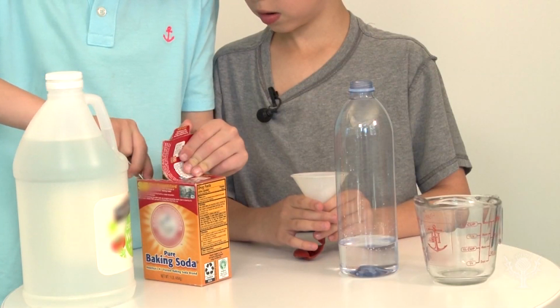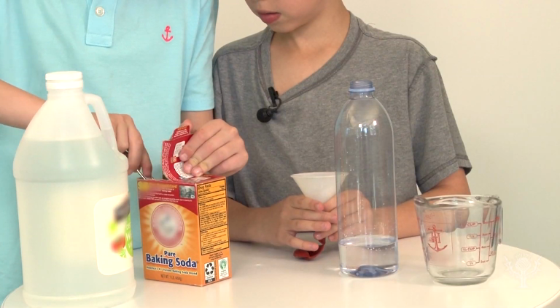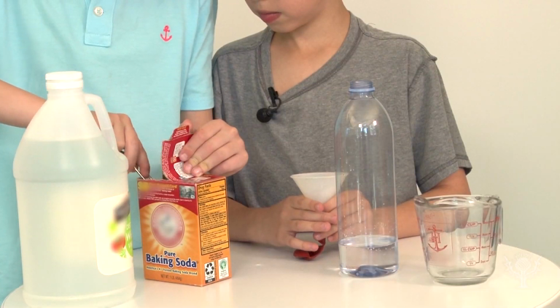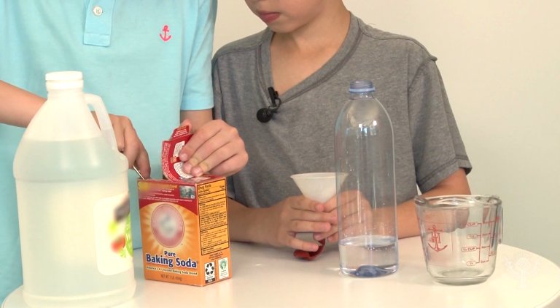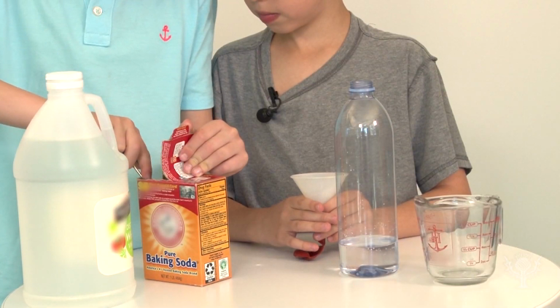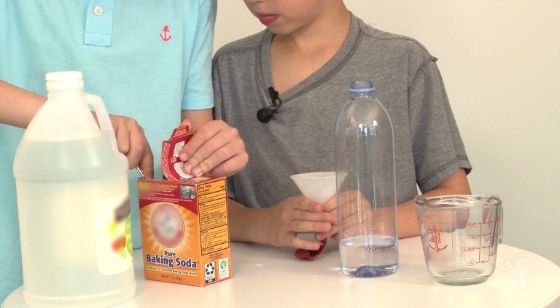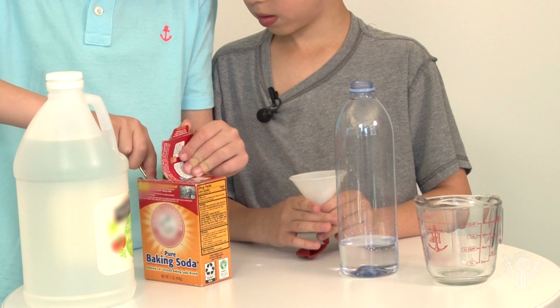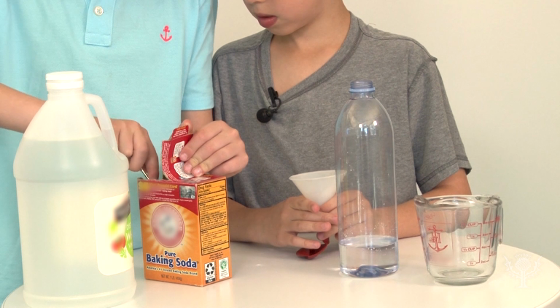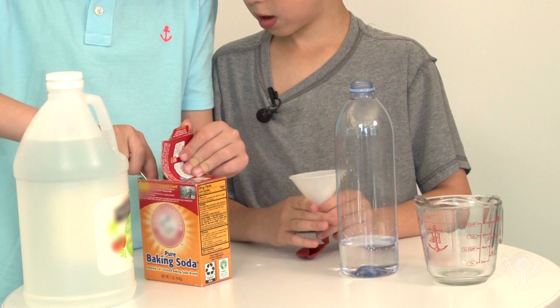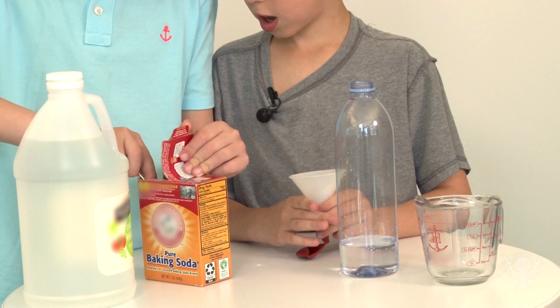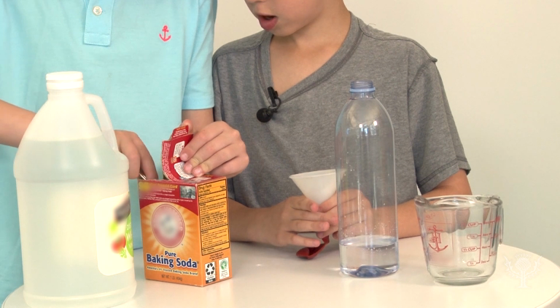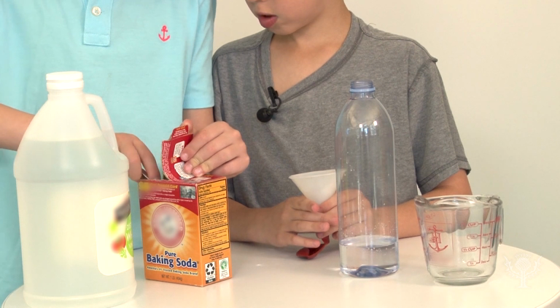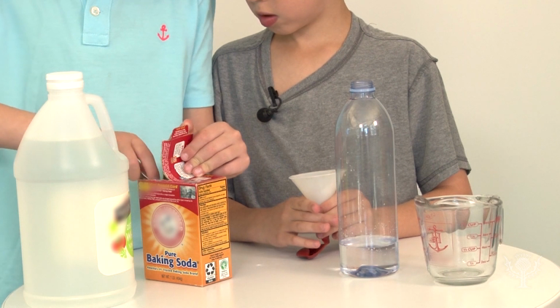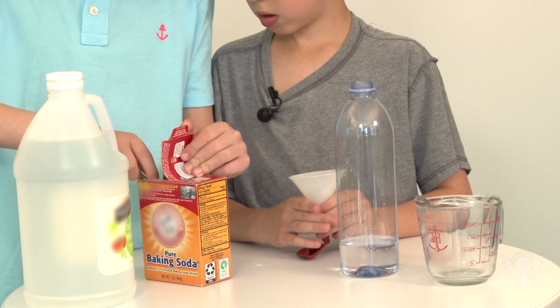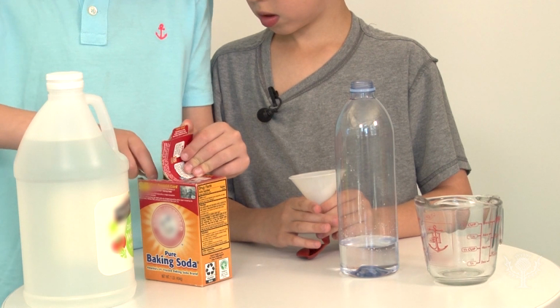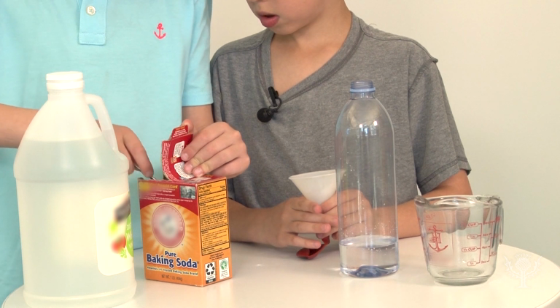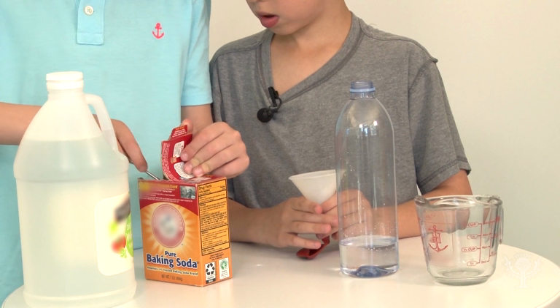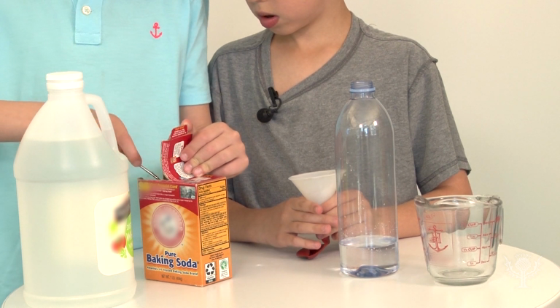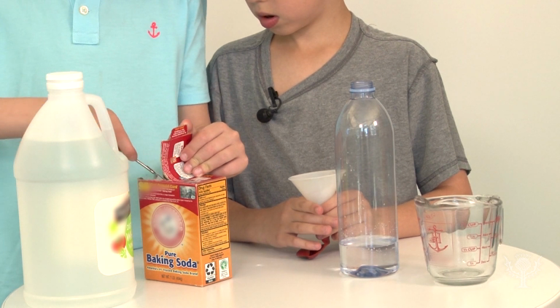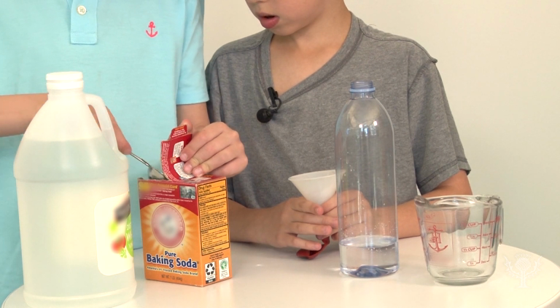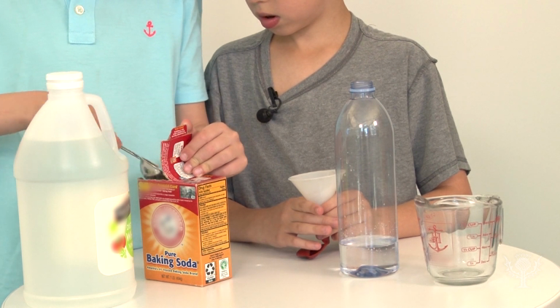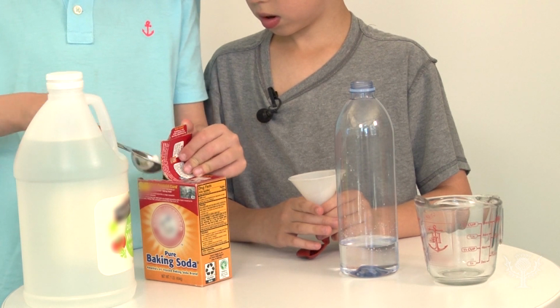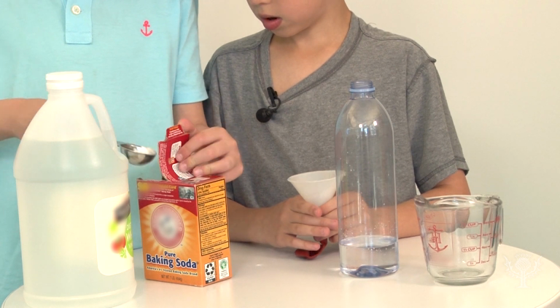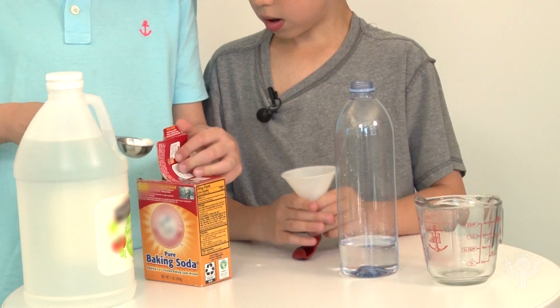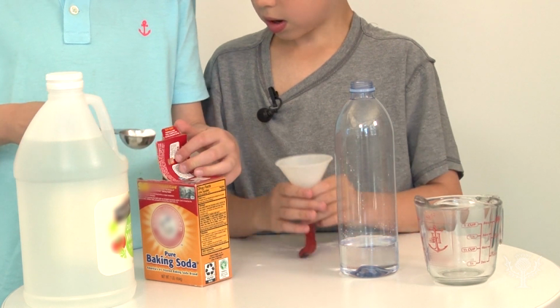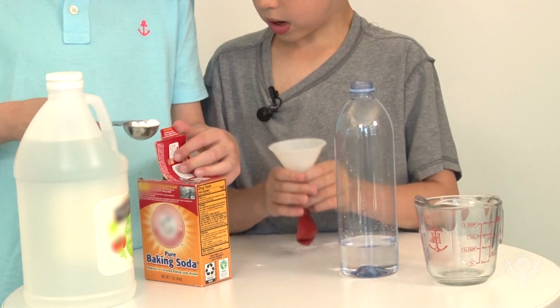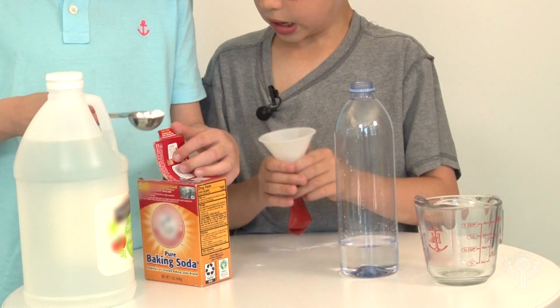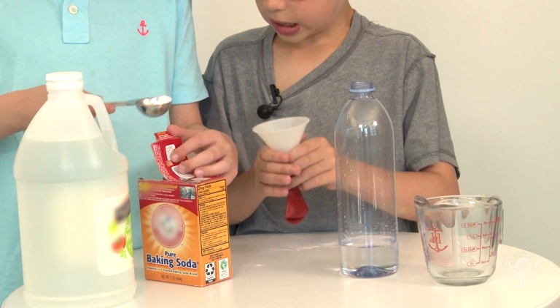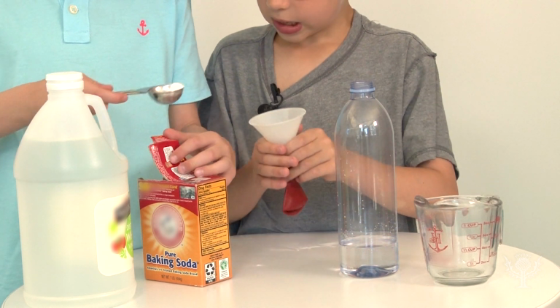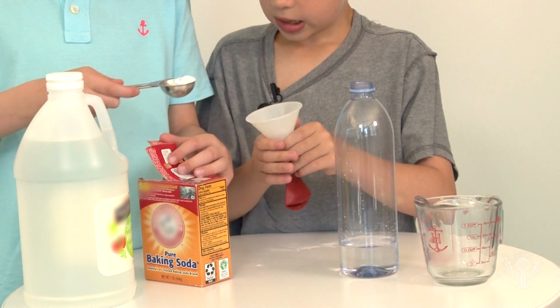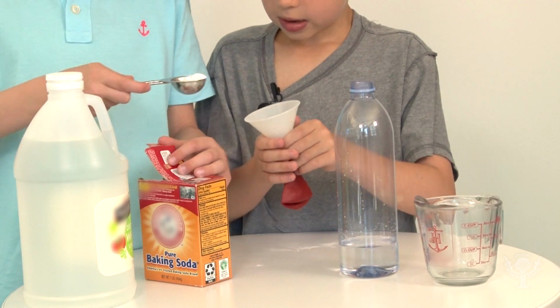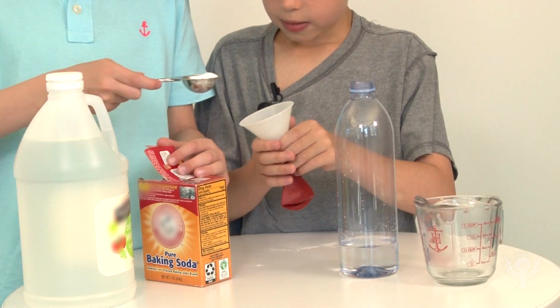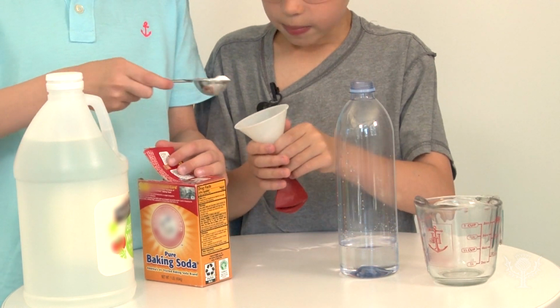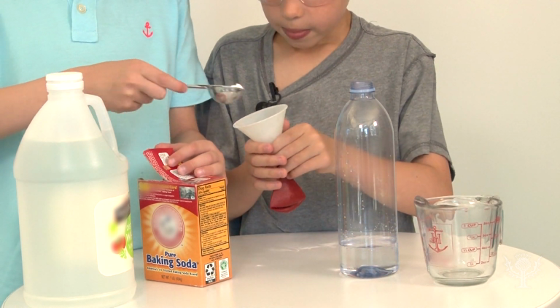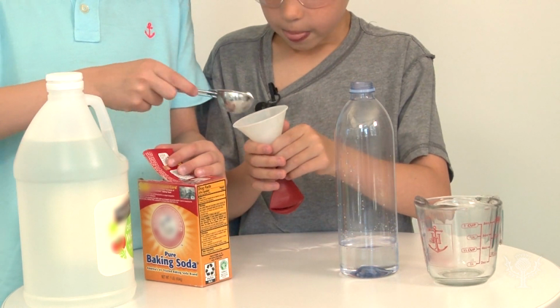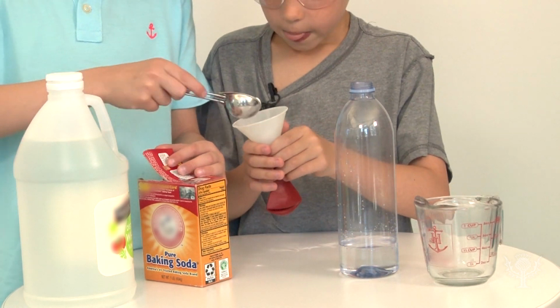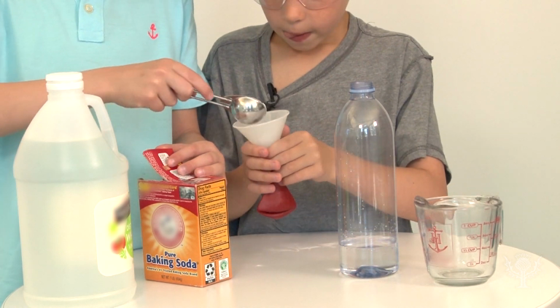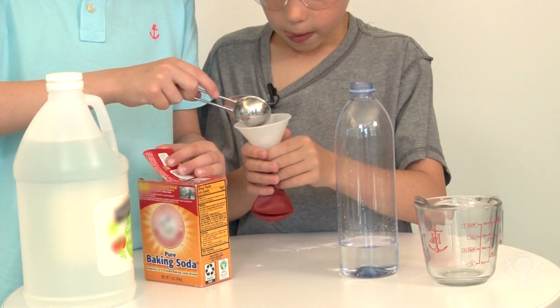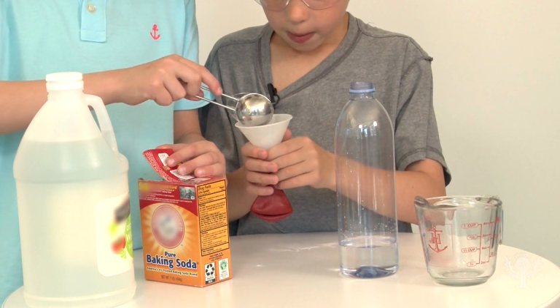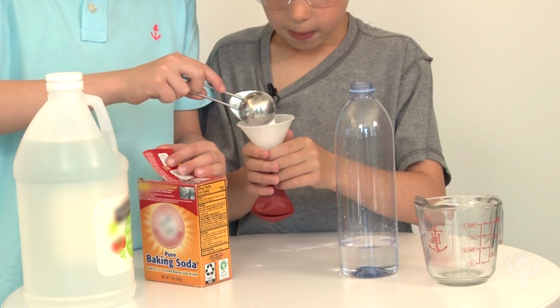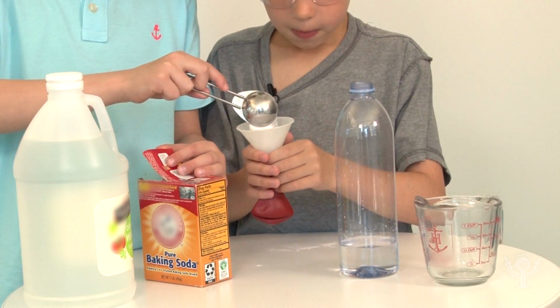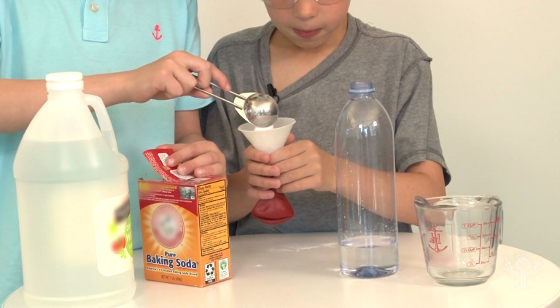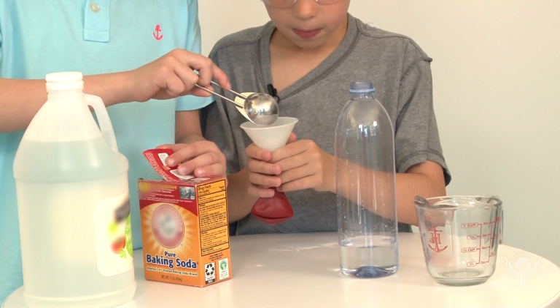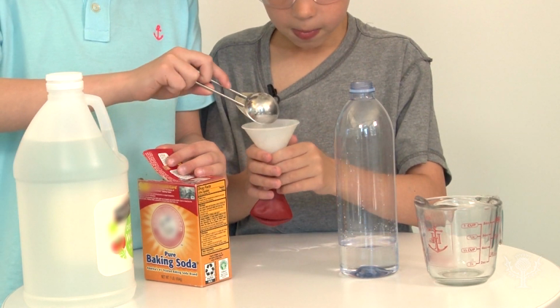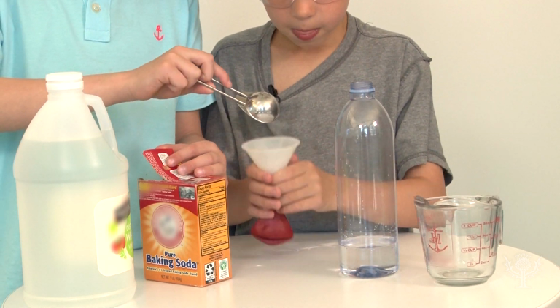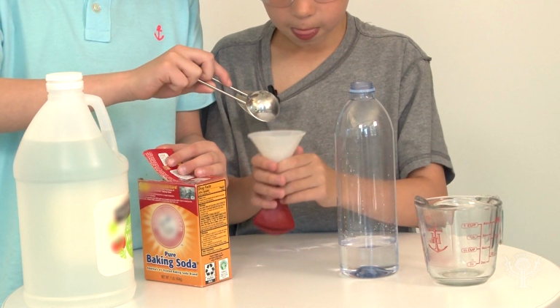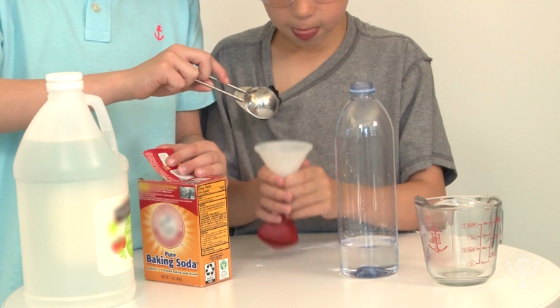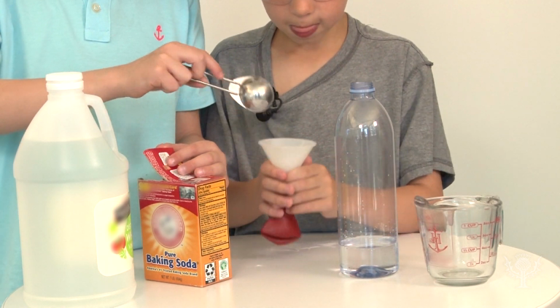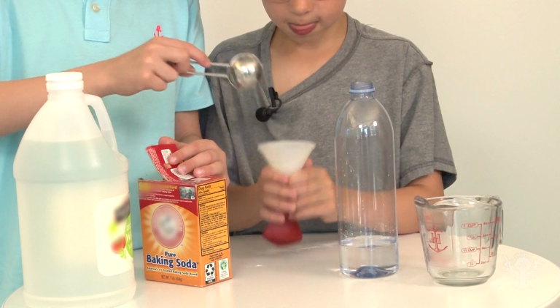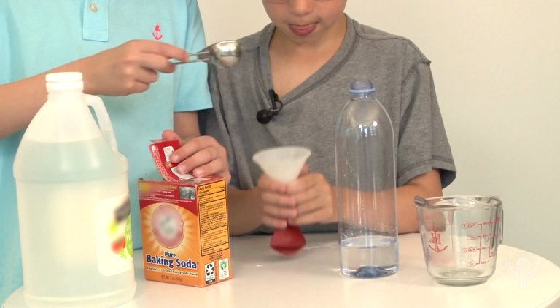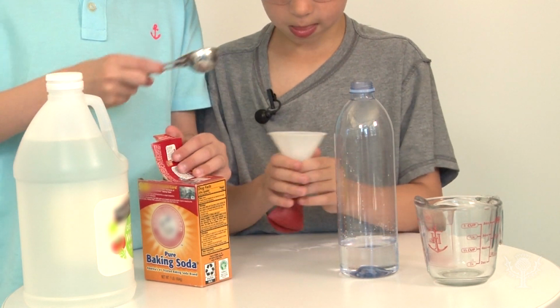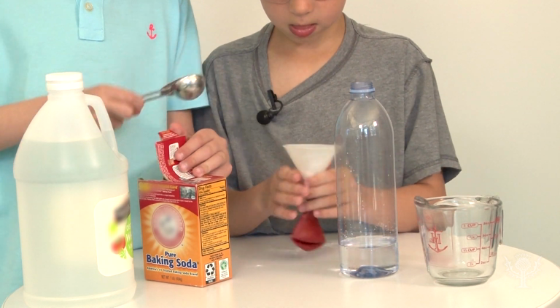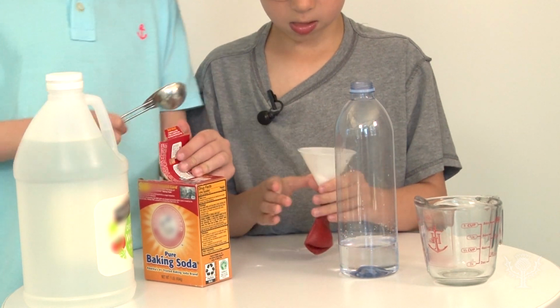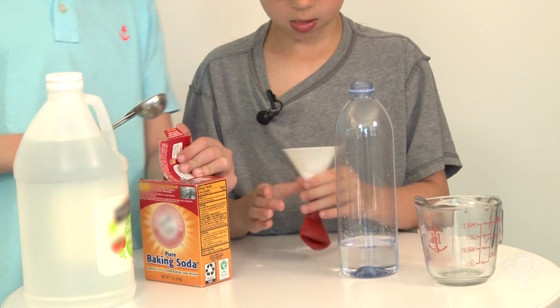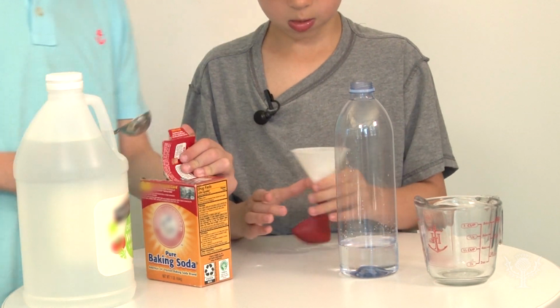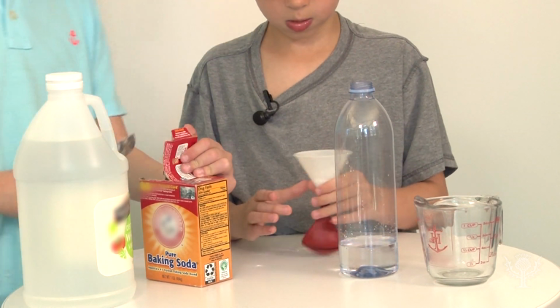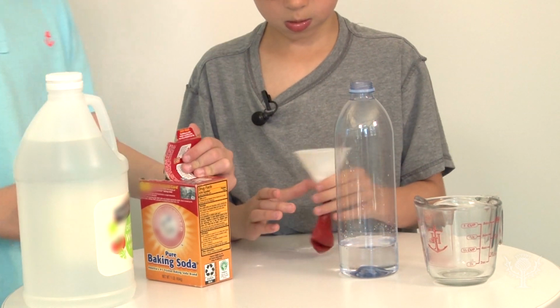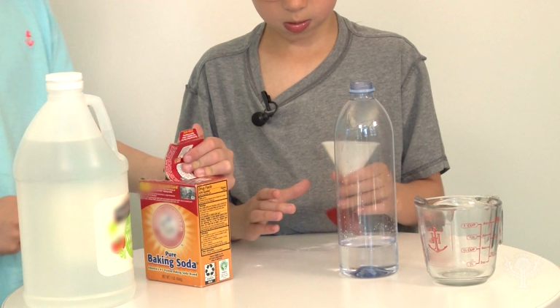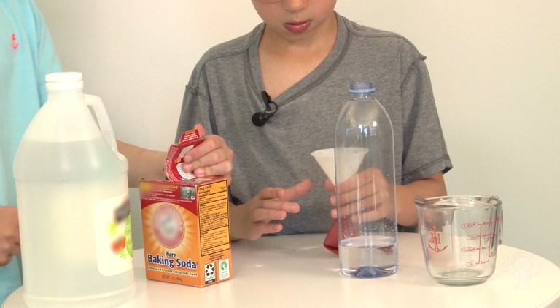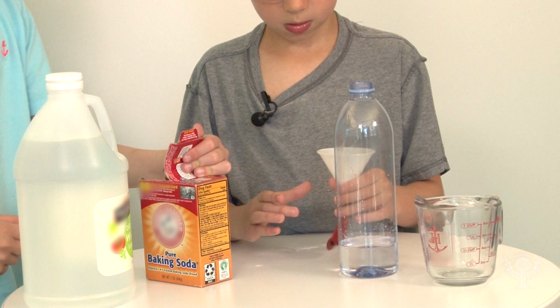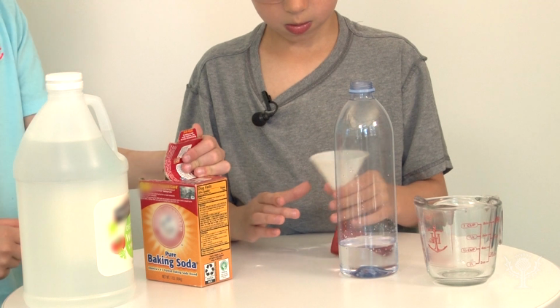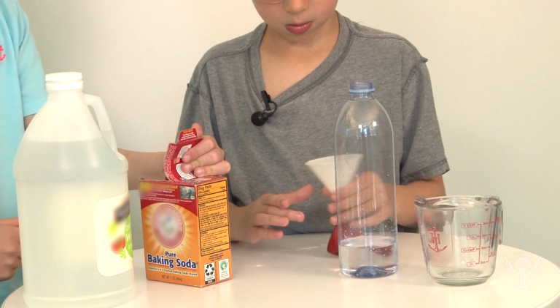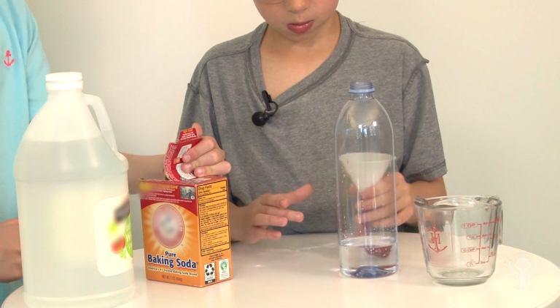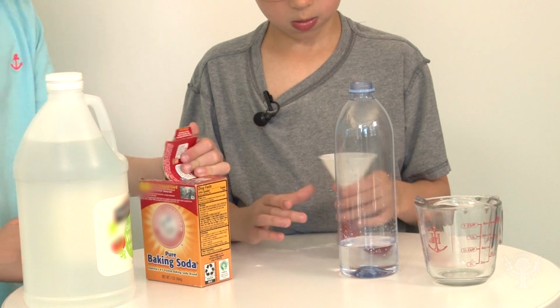Next, measure a tablespoon of baking soda. Using the funnel, pour the baking soda into the balloon.